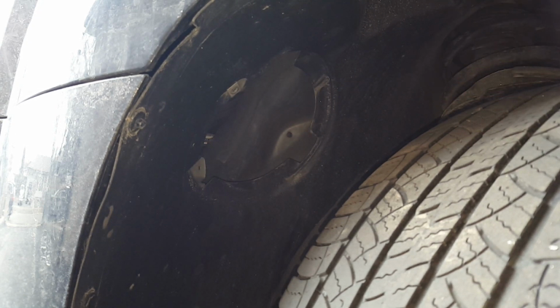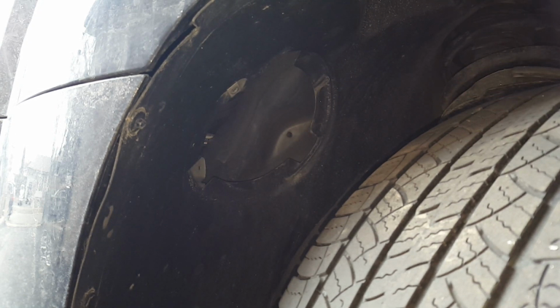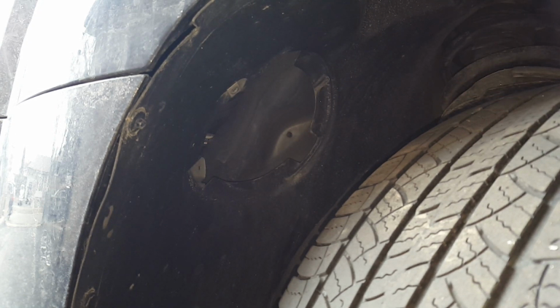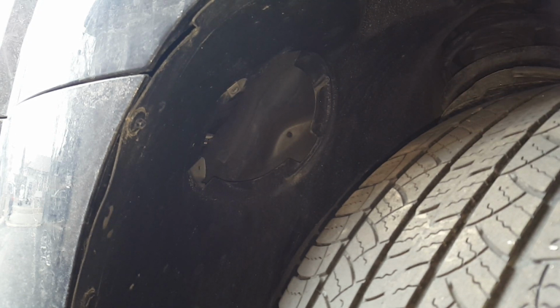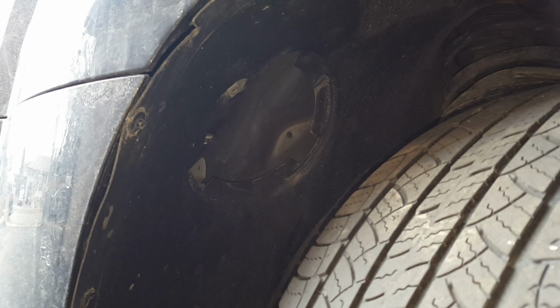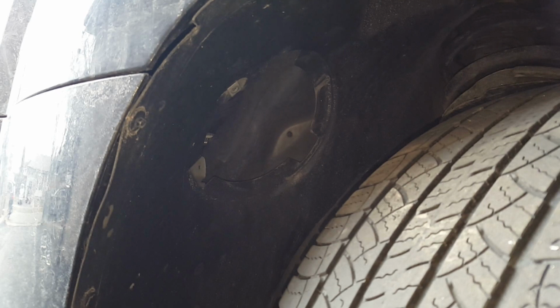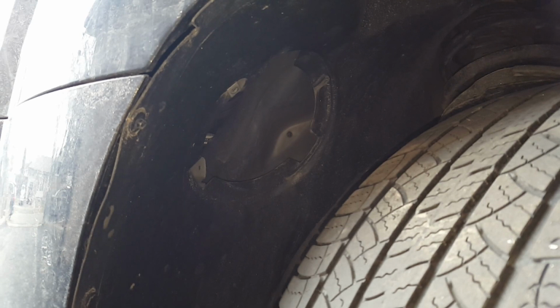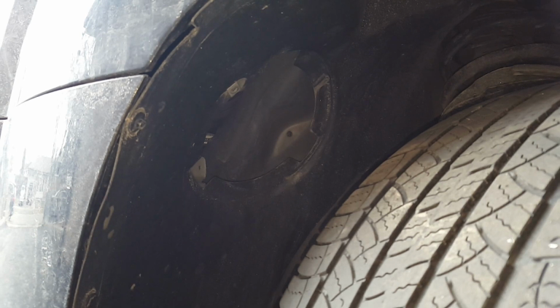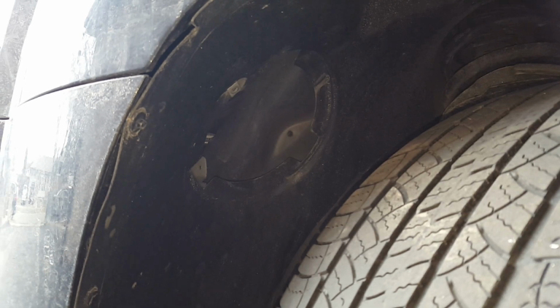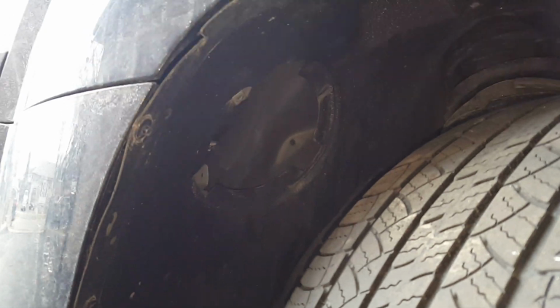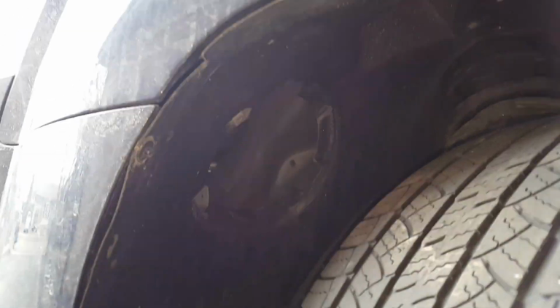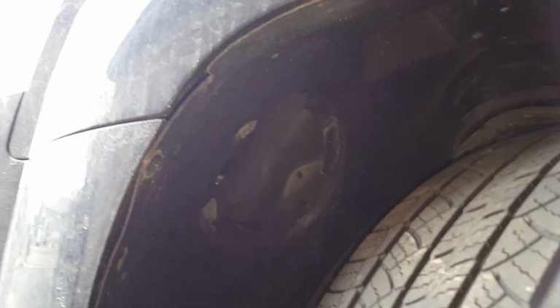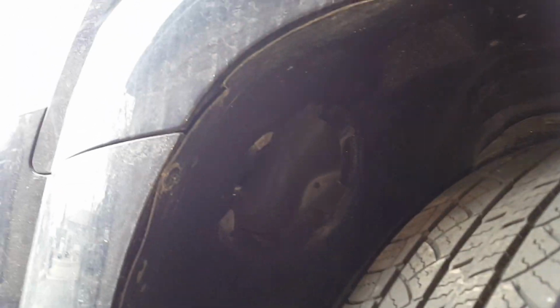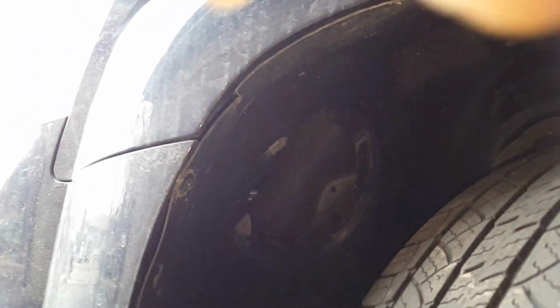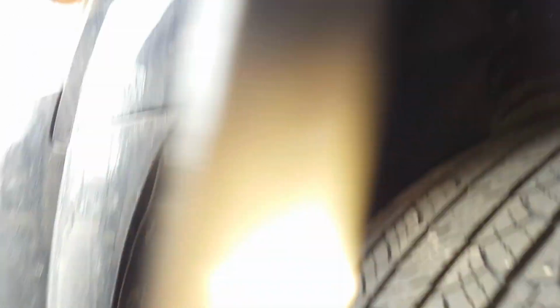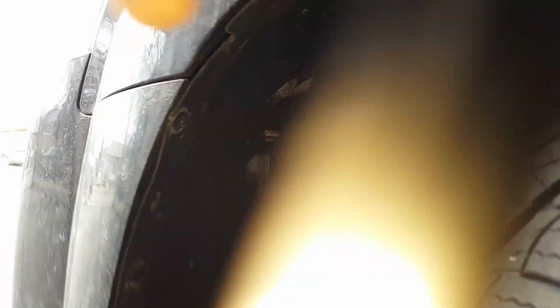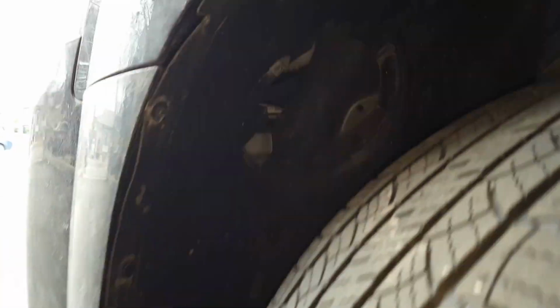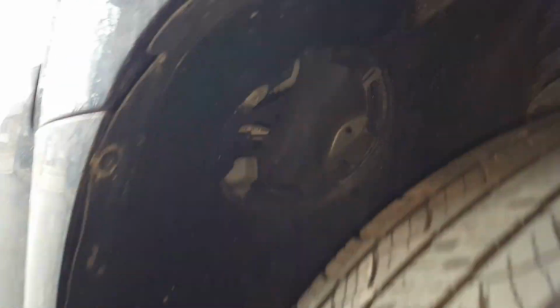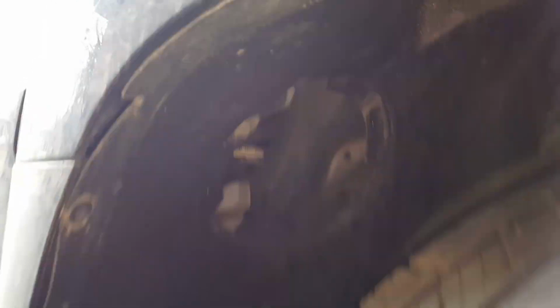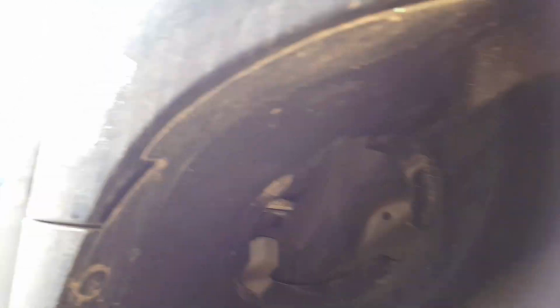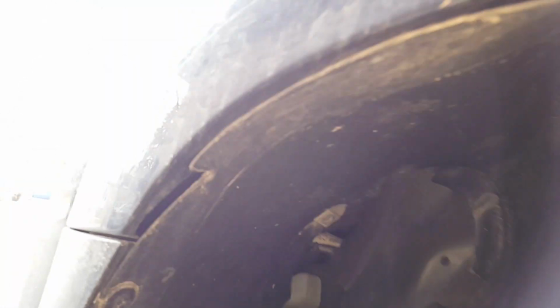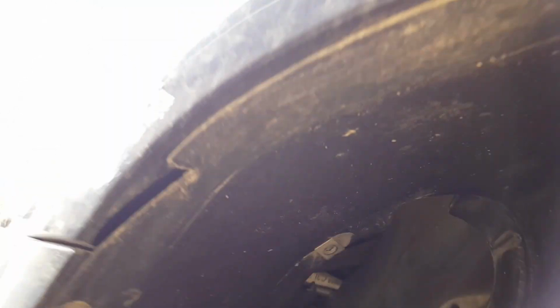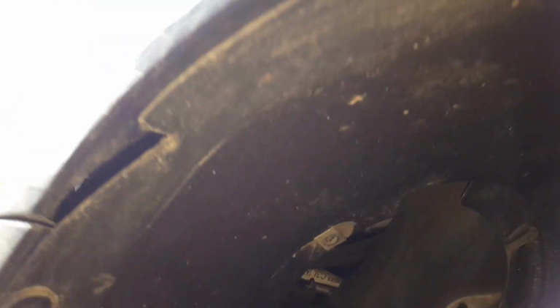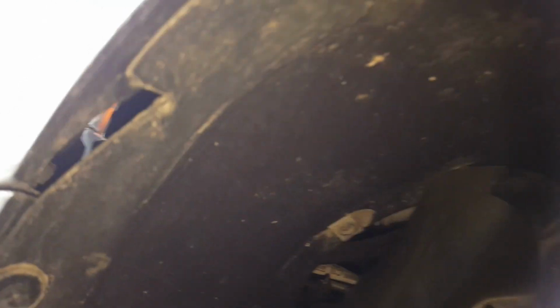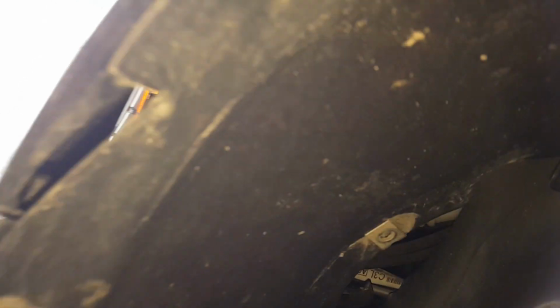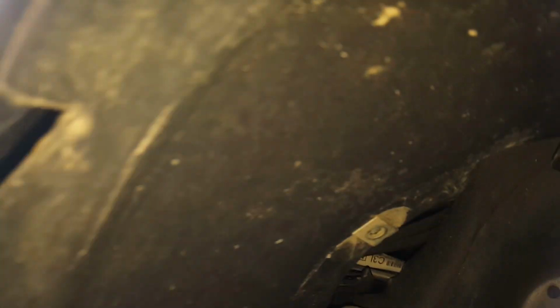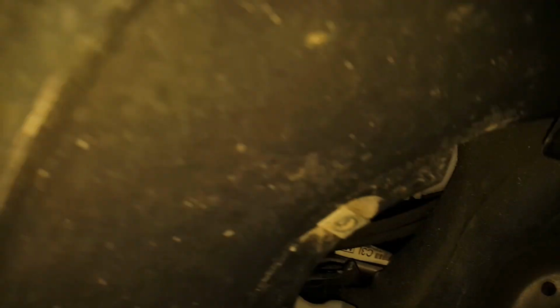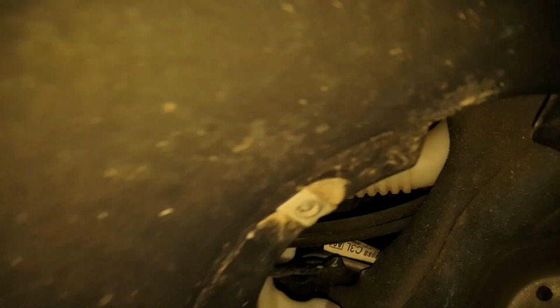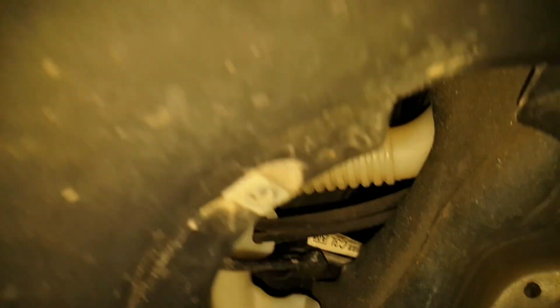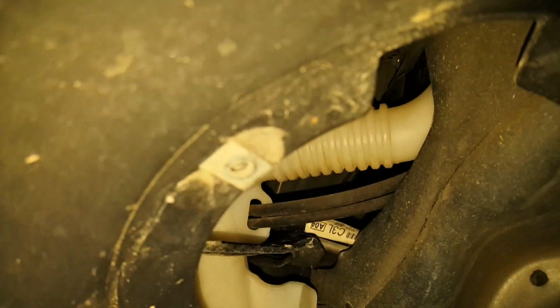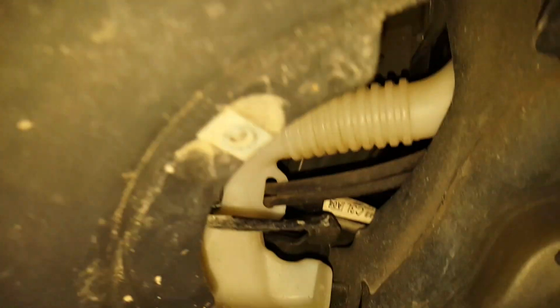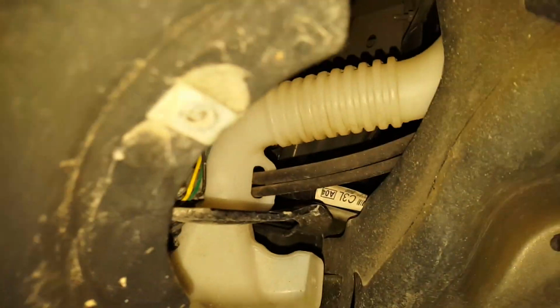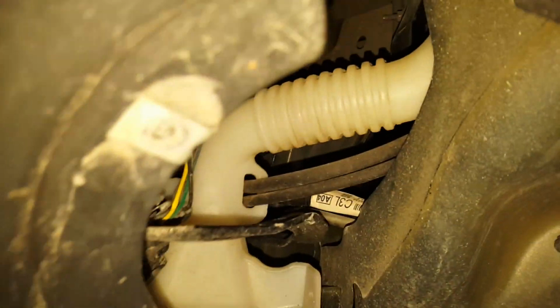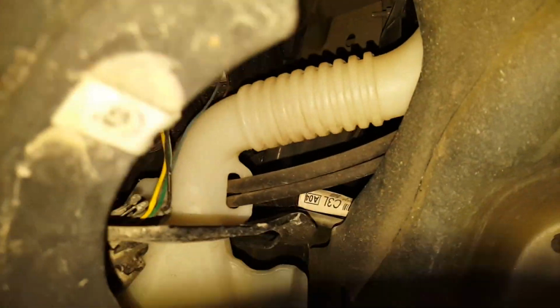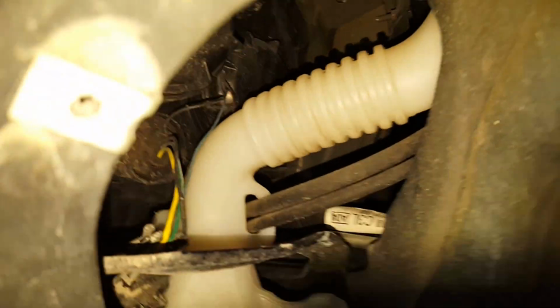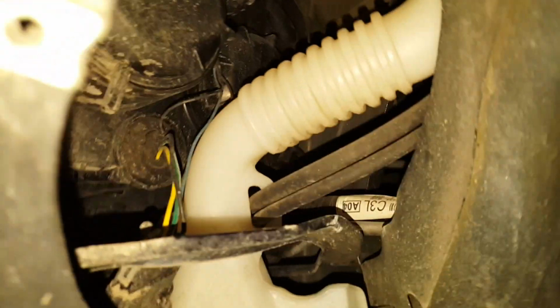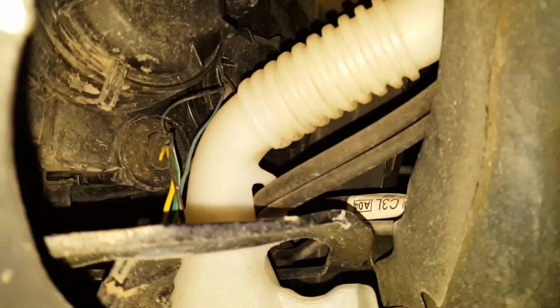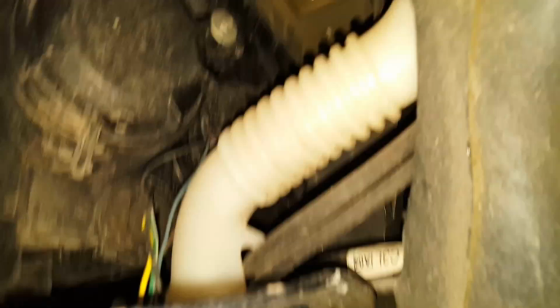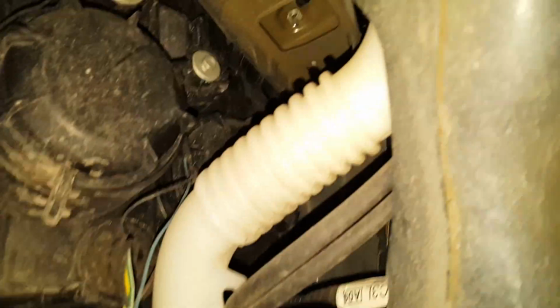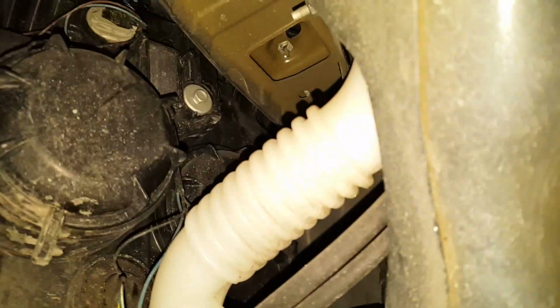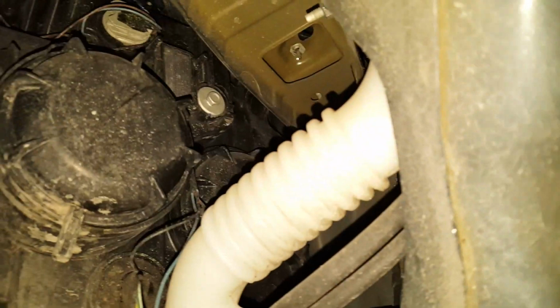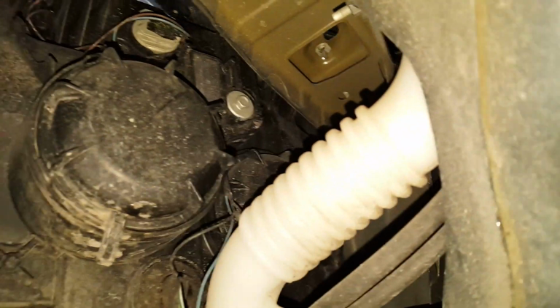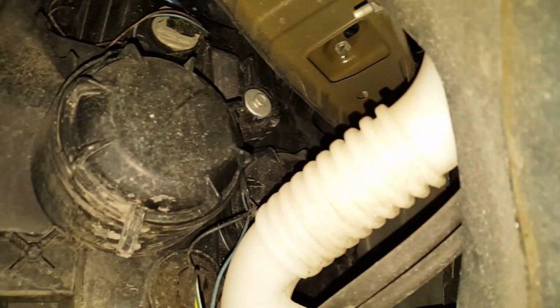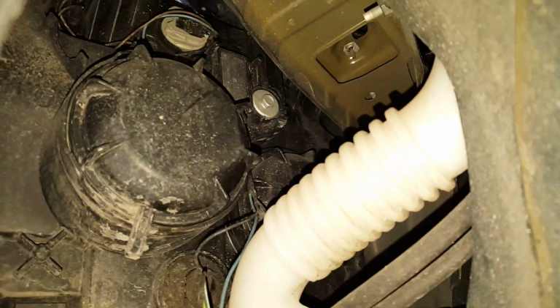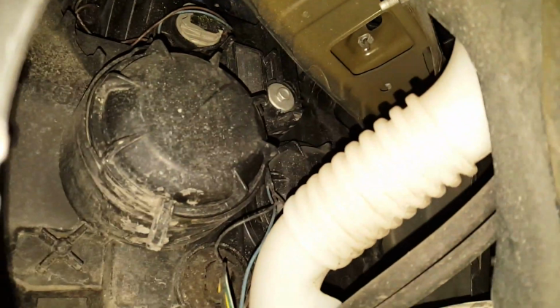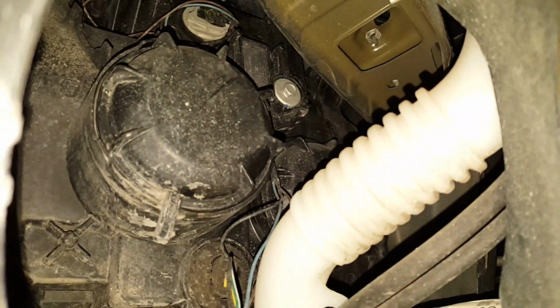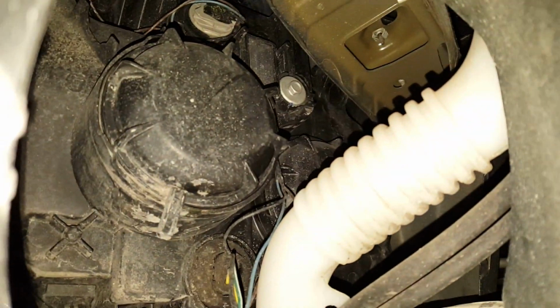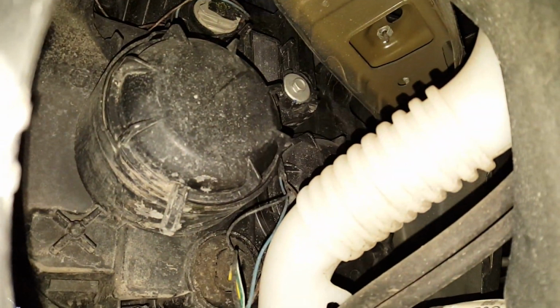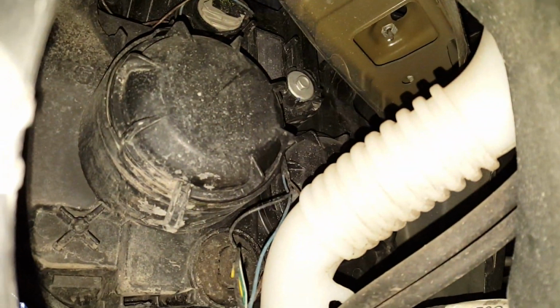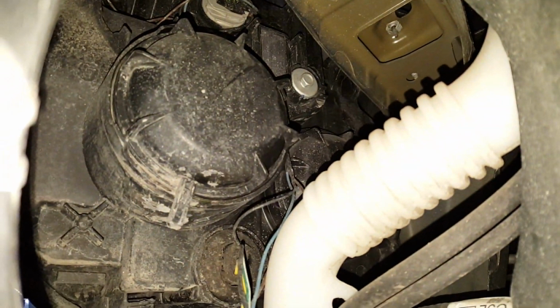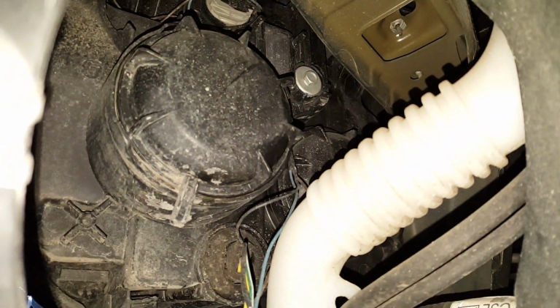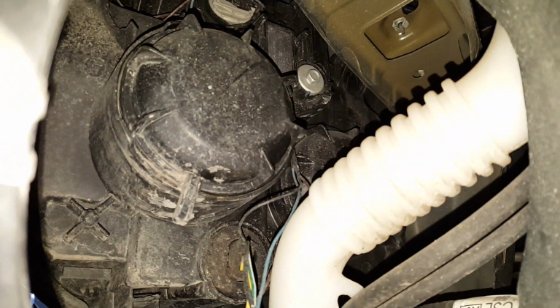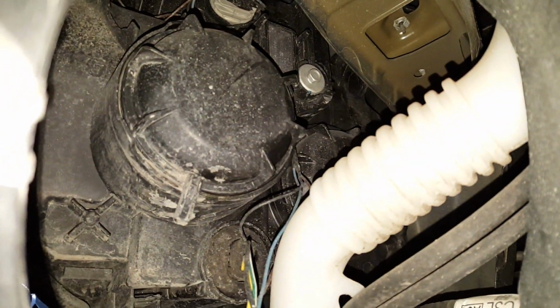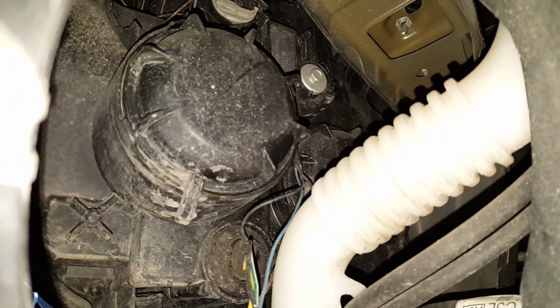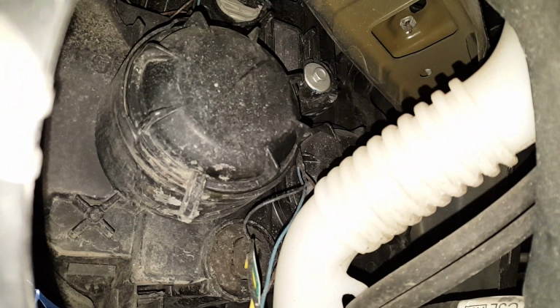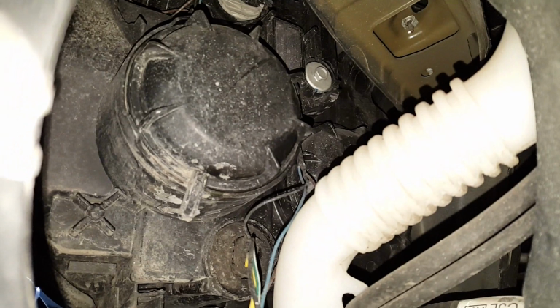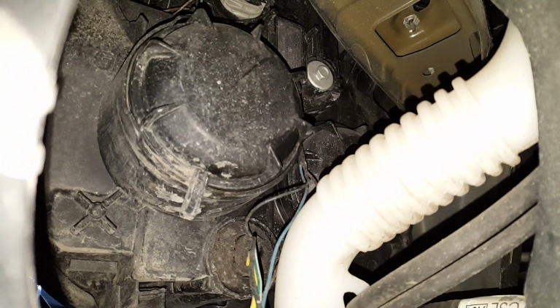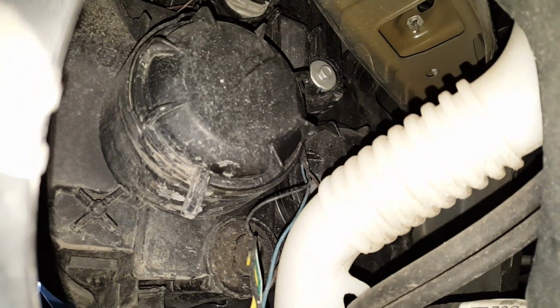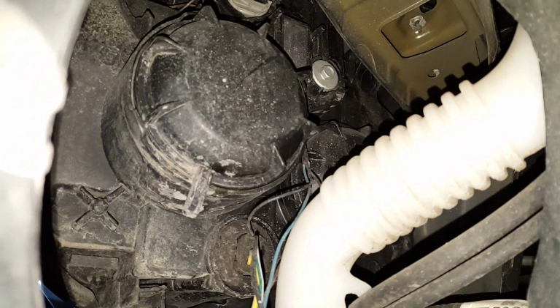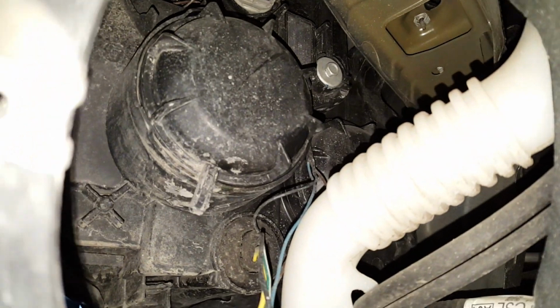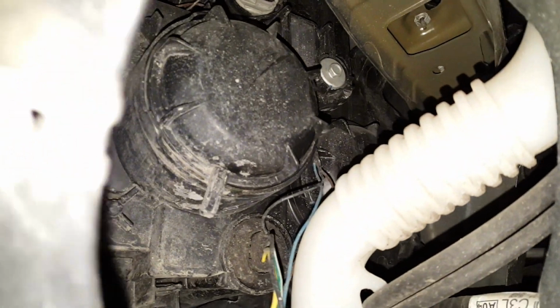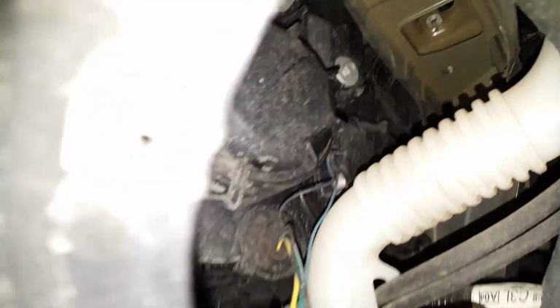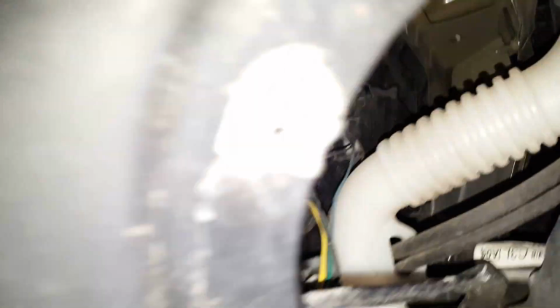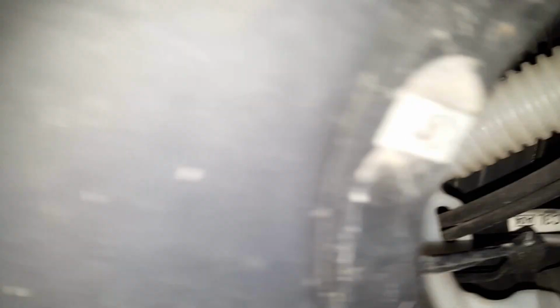Let me show you guys — you can see the dust cap is back on, looks good.